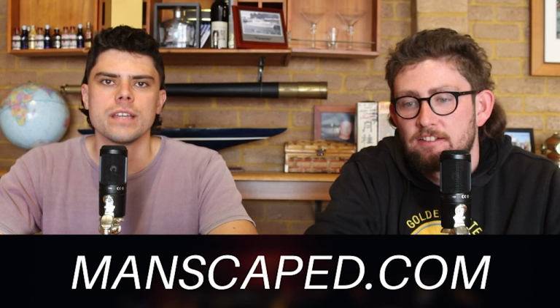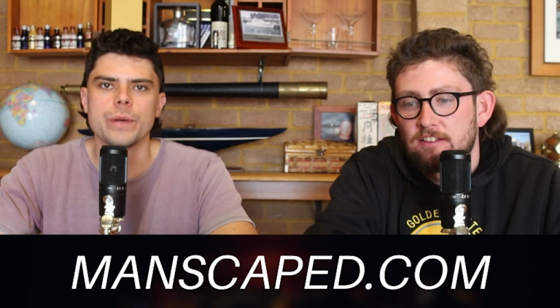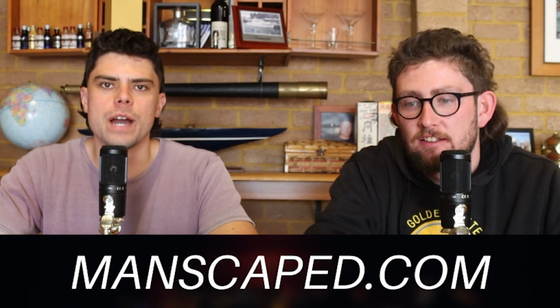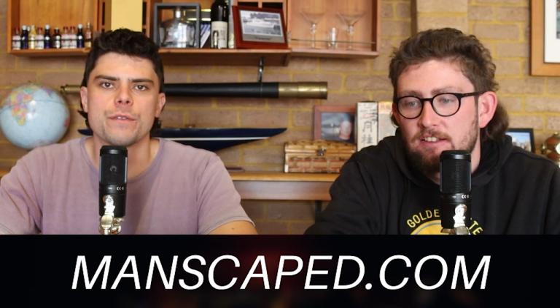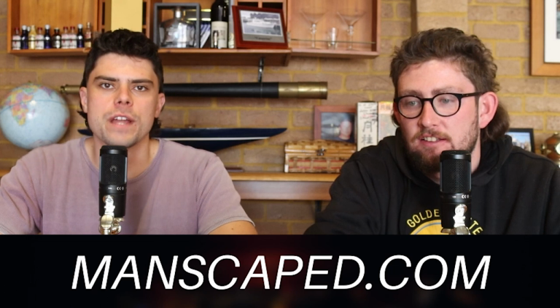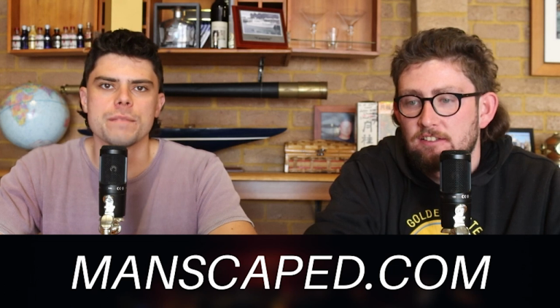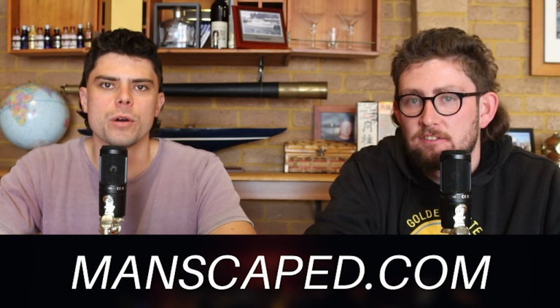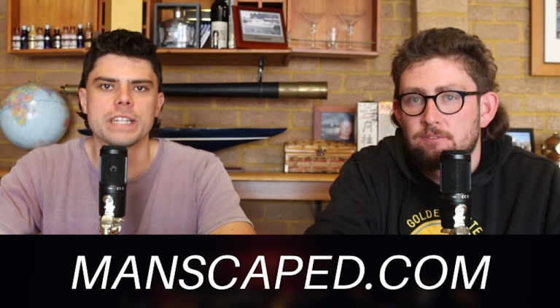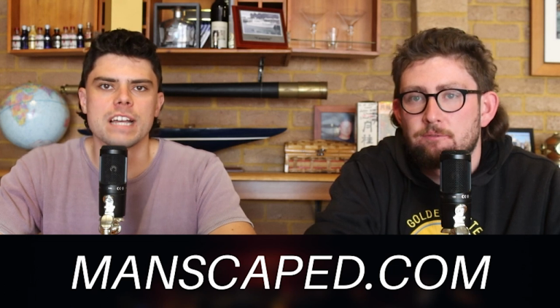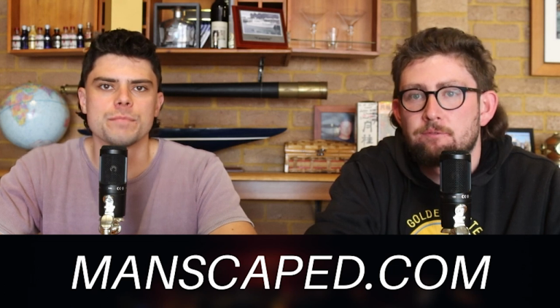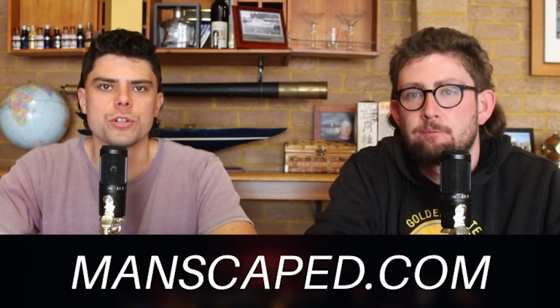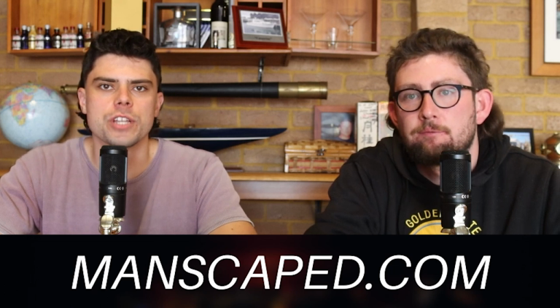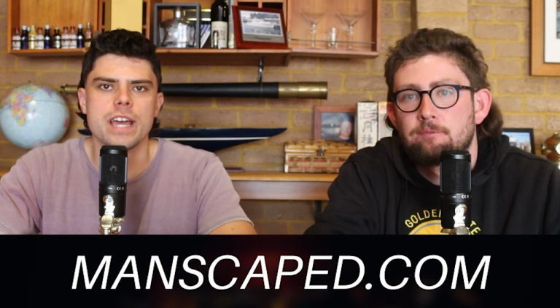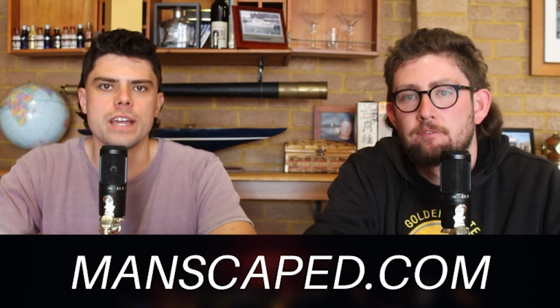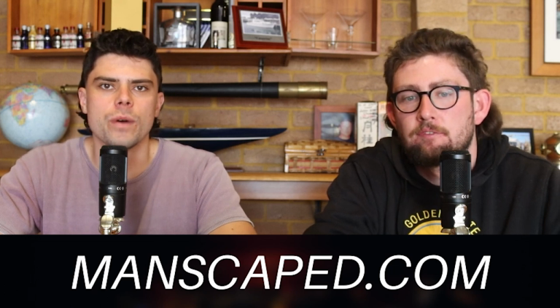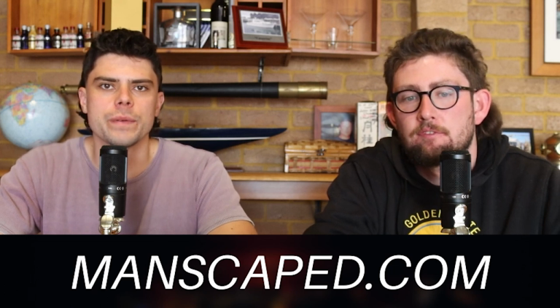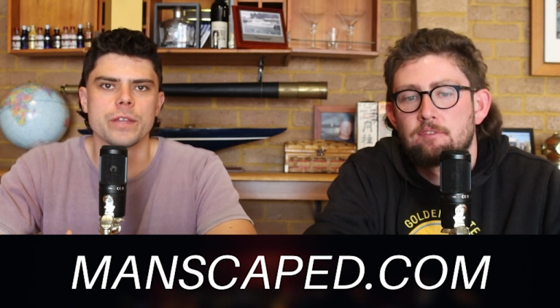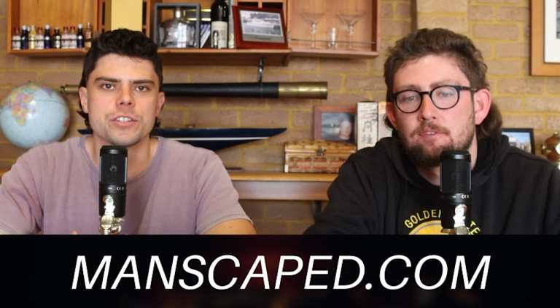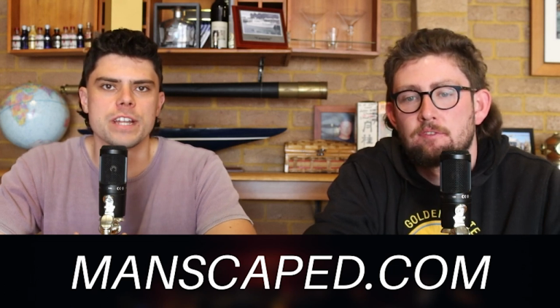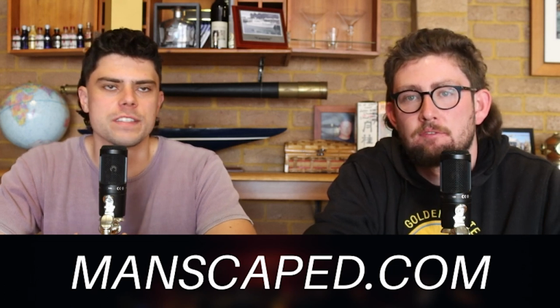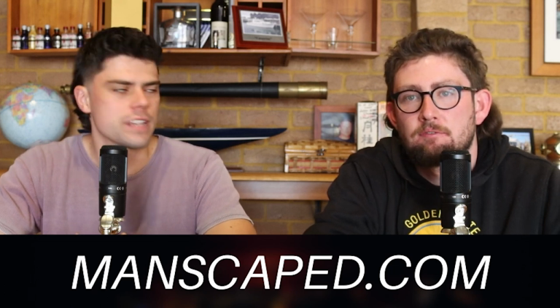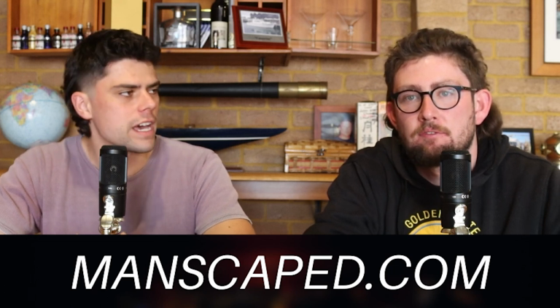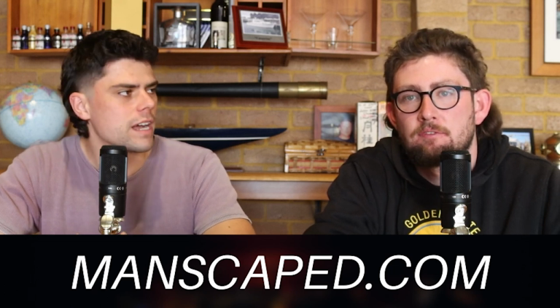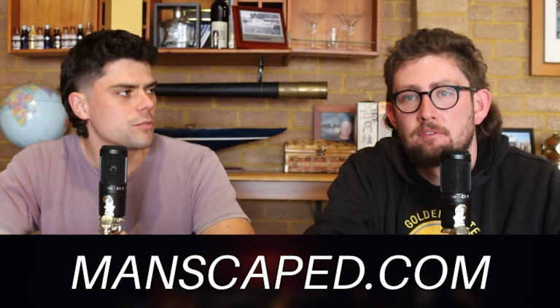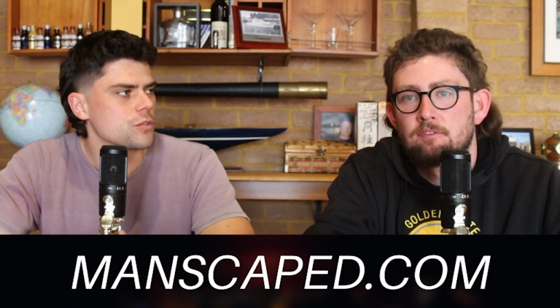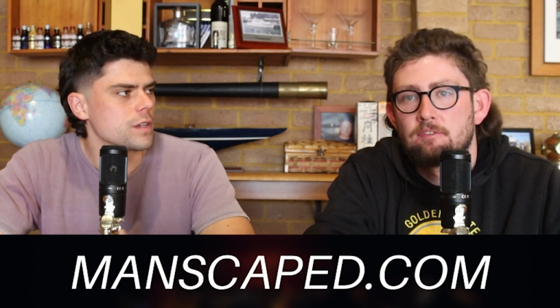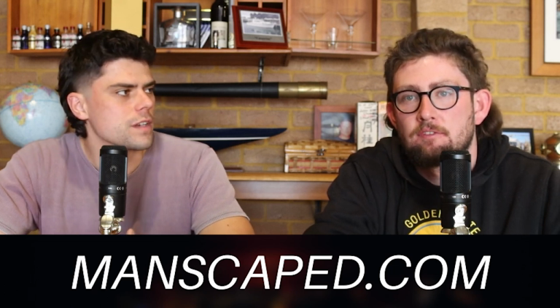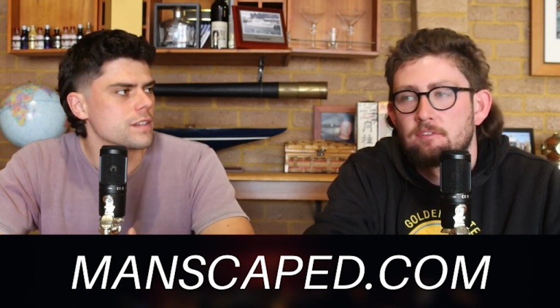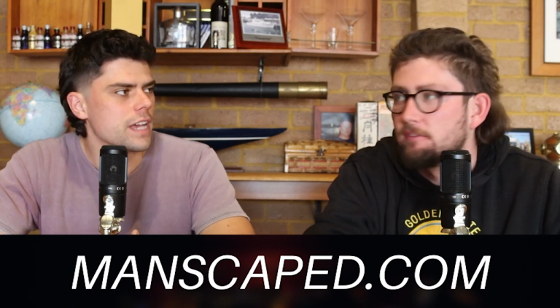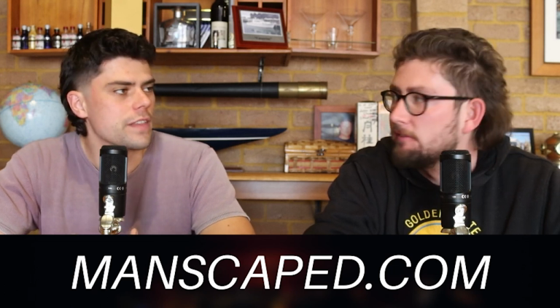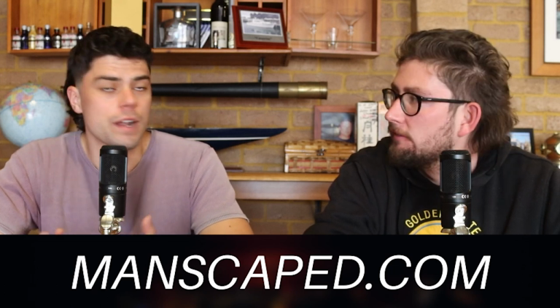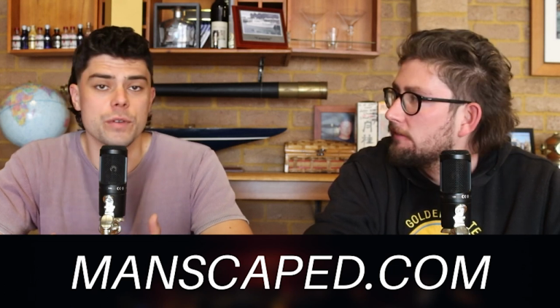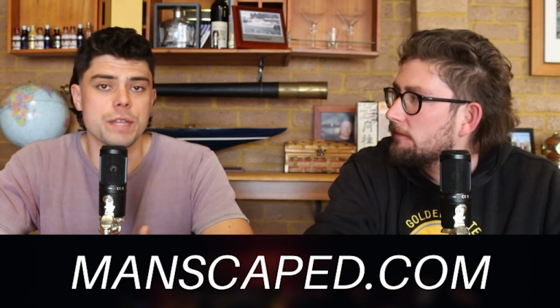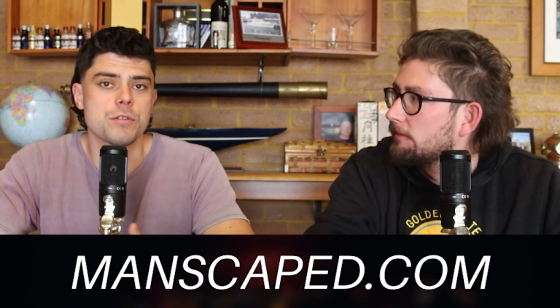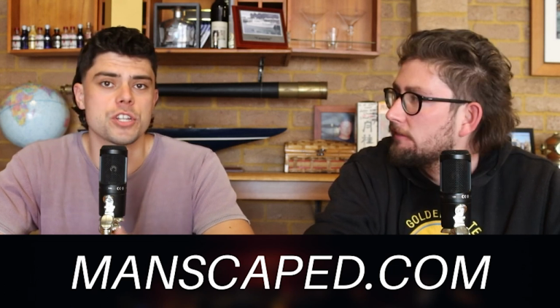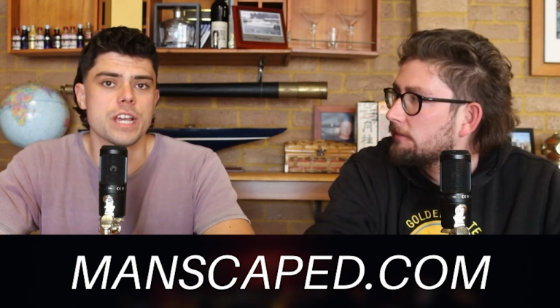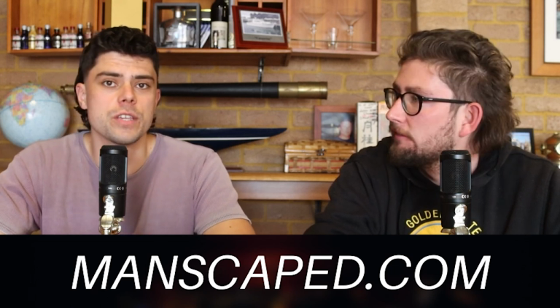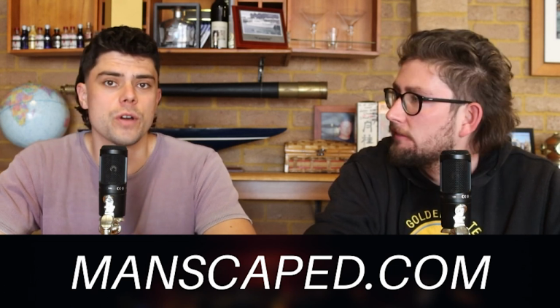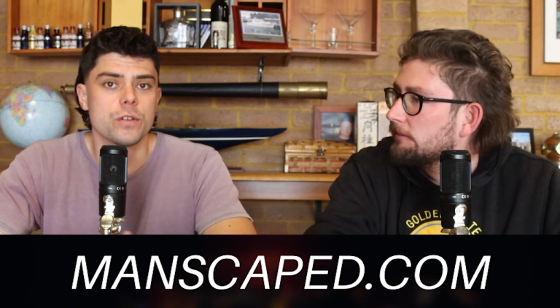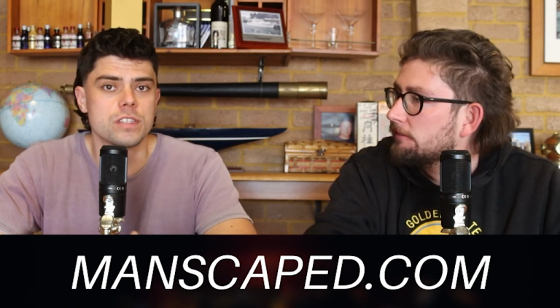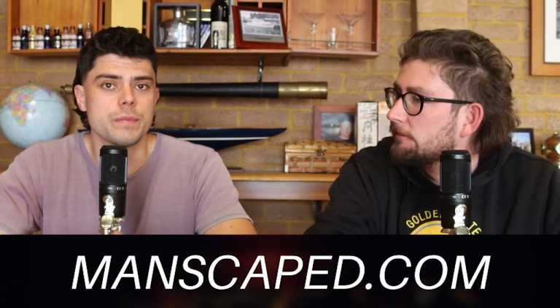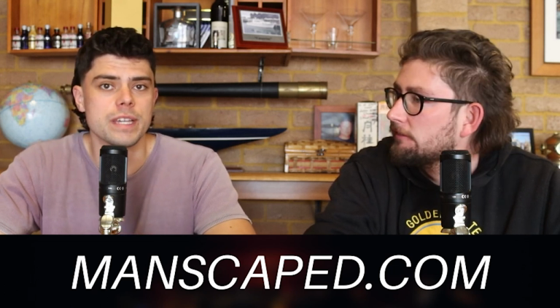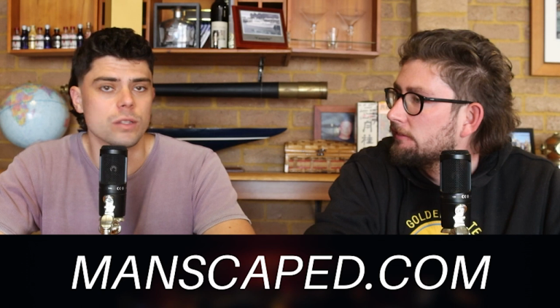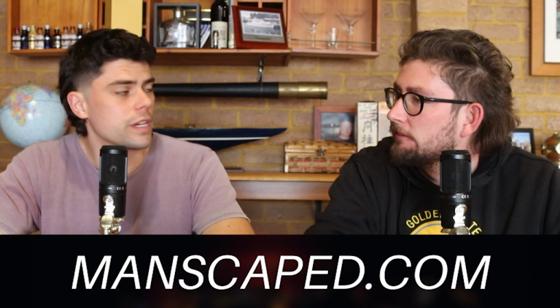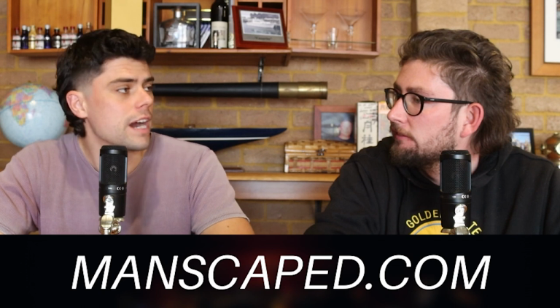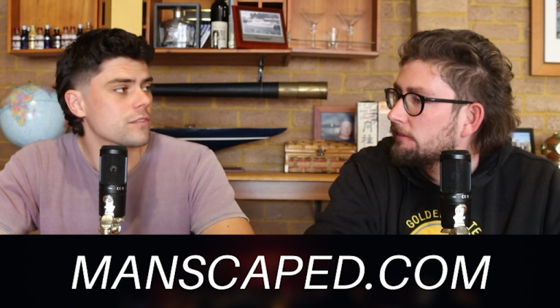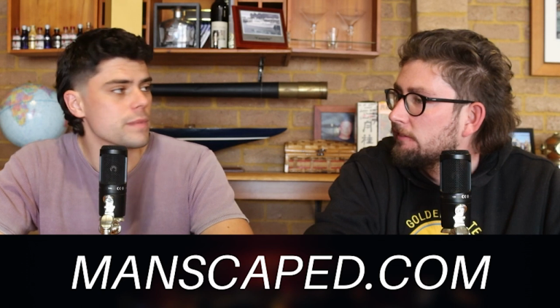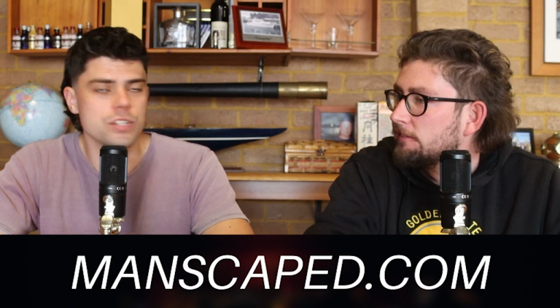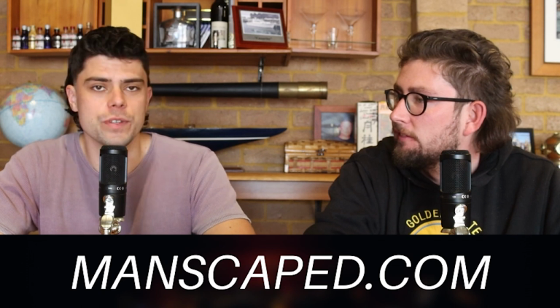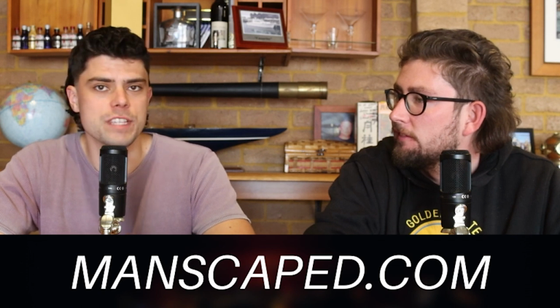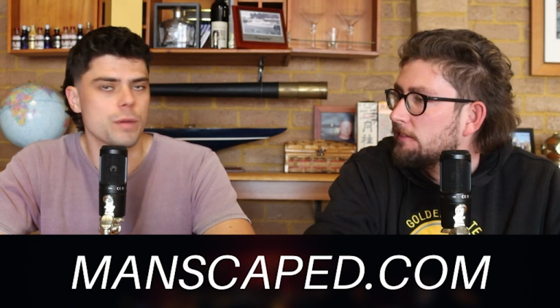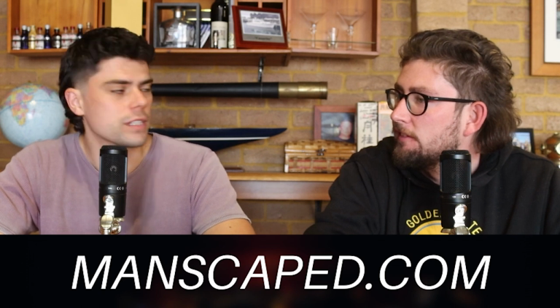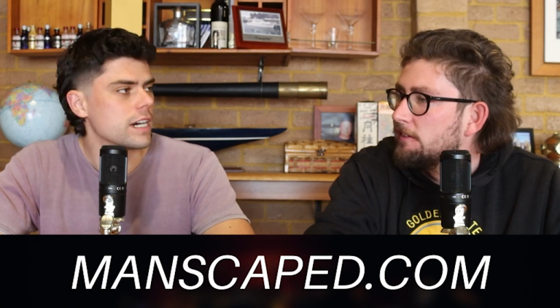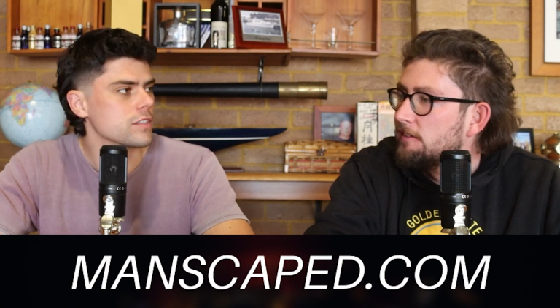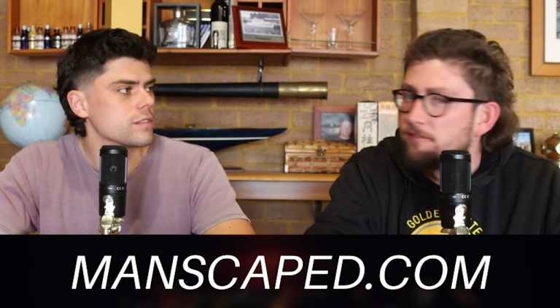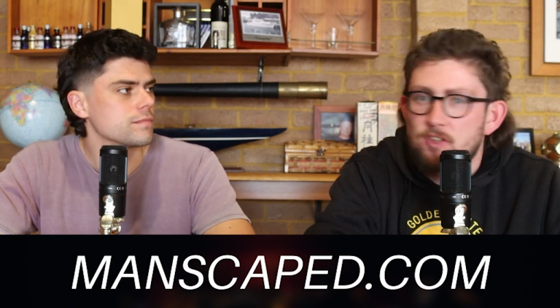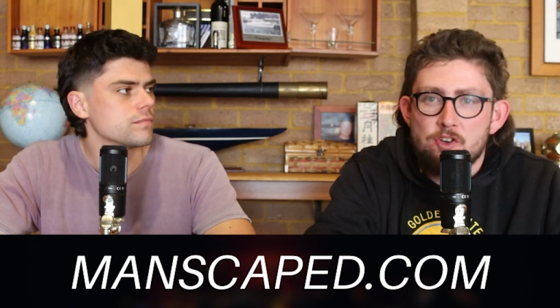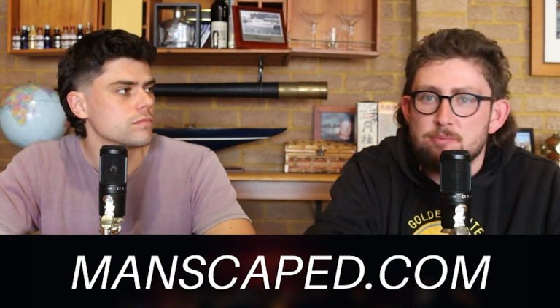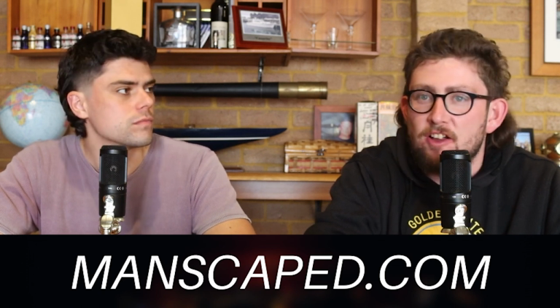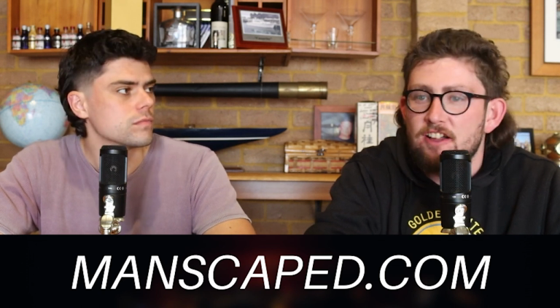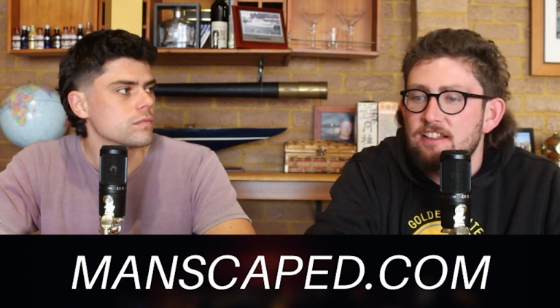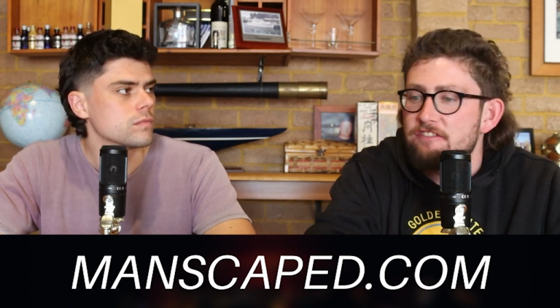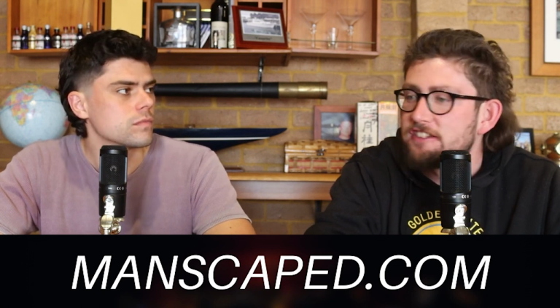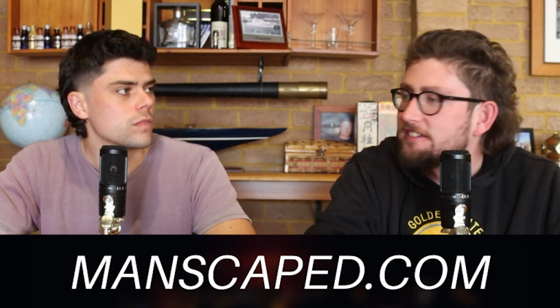Here we are for another podcast. I just want to say that I really appreciate you hosting me and looking after me during this podcast. Of course, my guy, I love it.